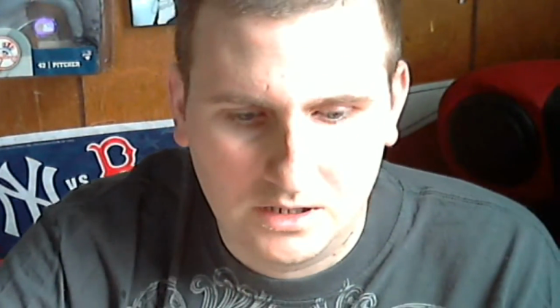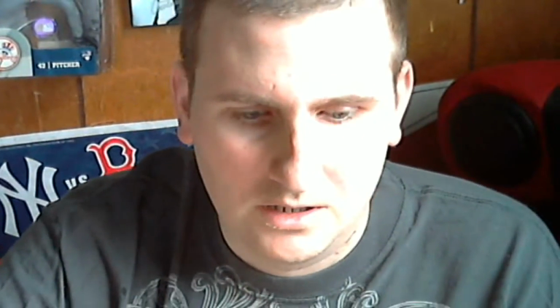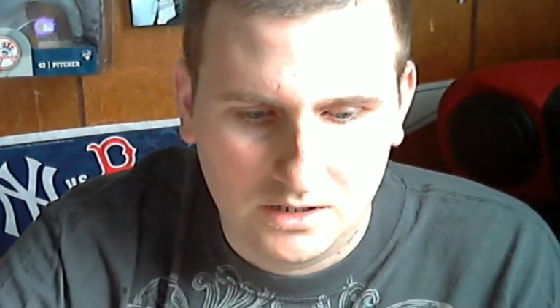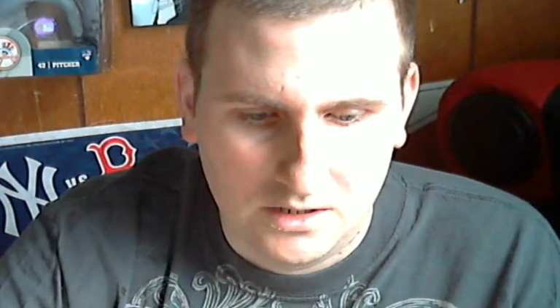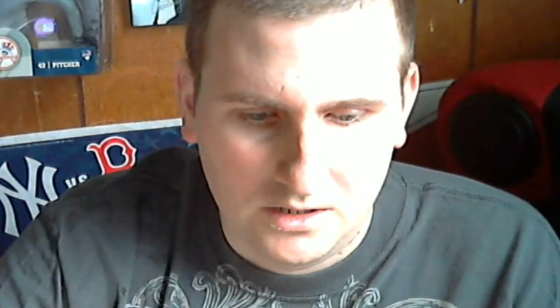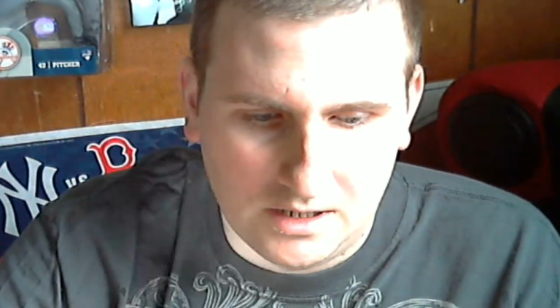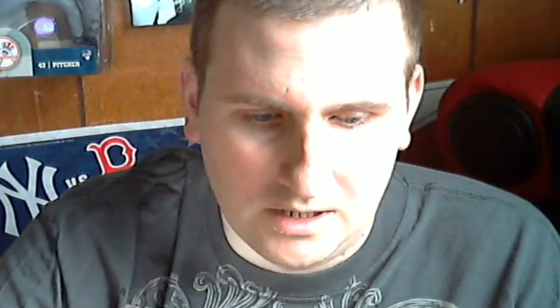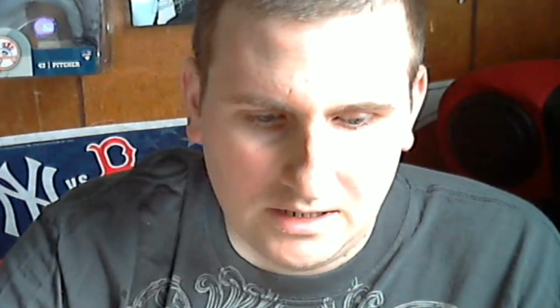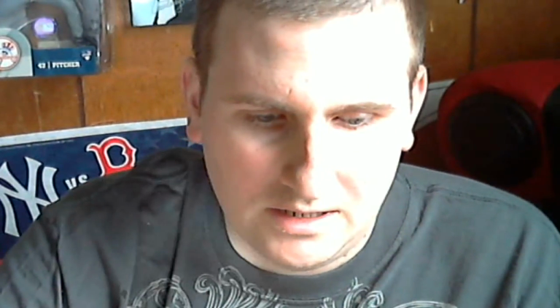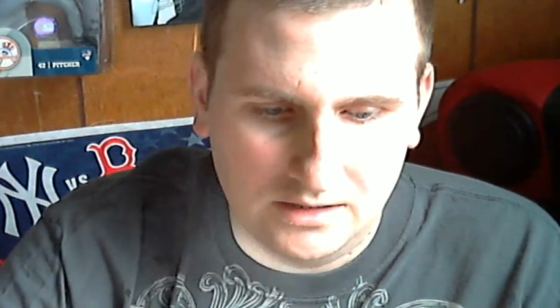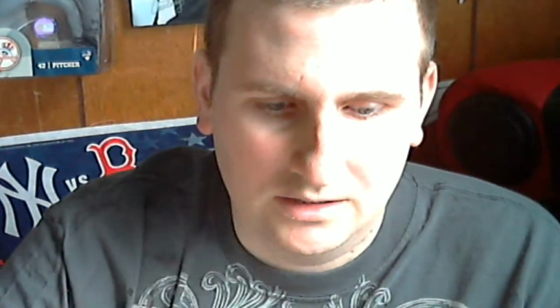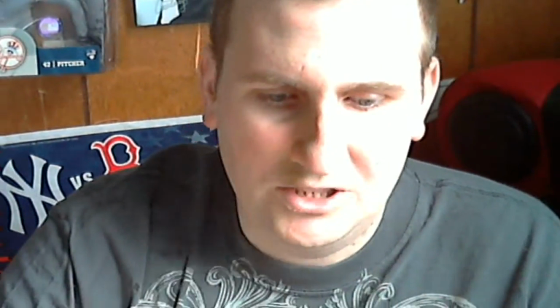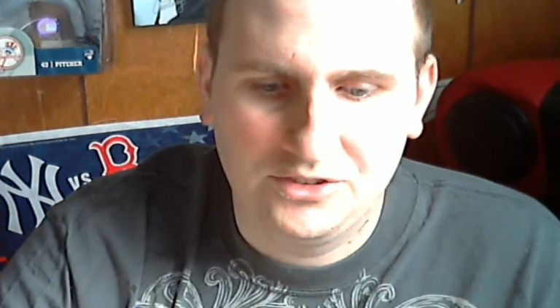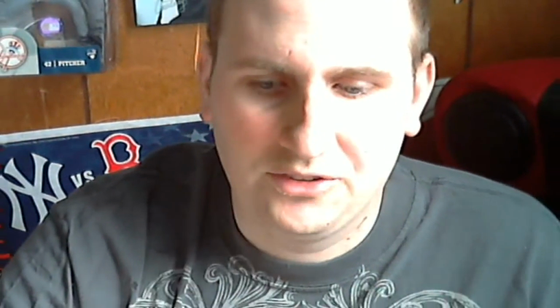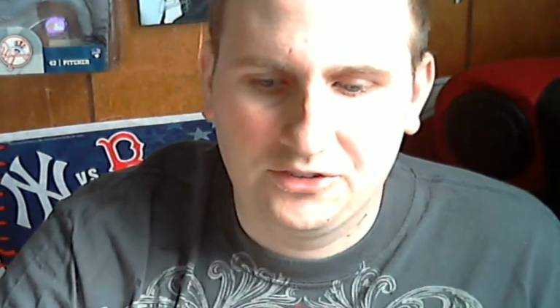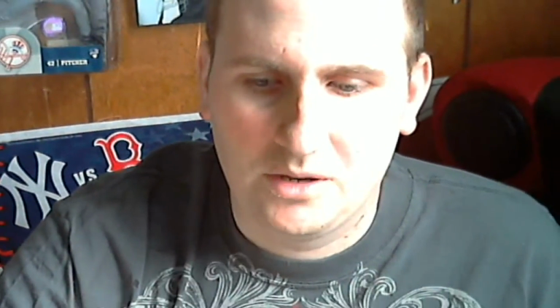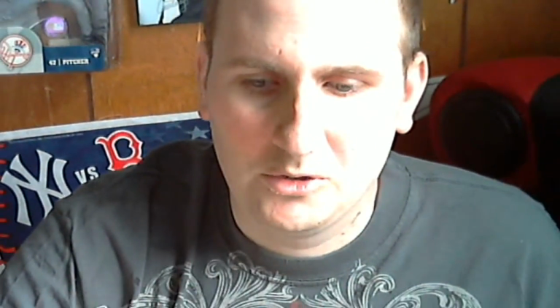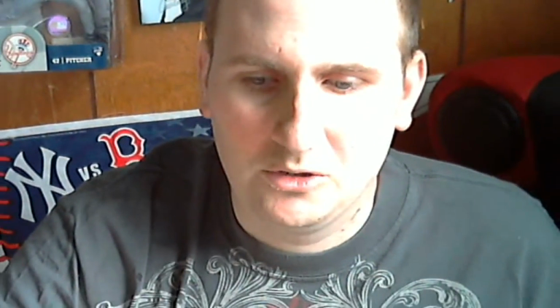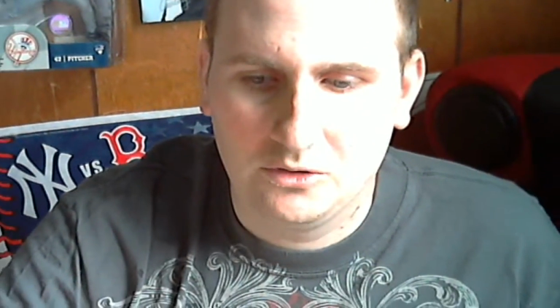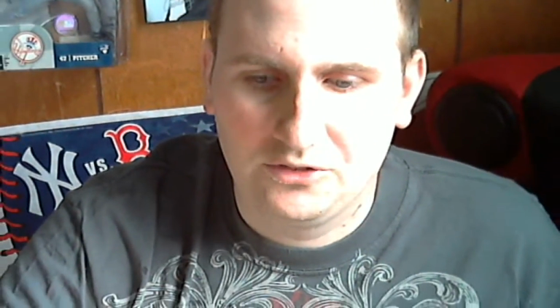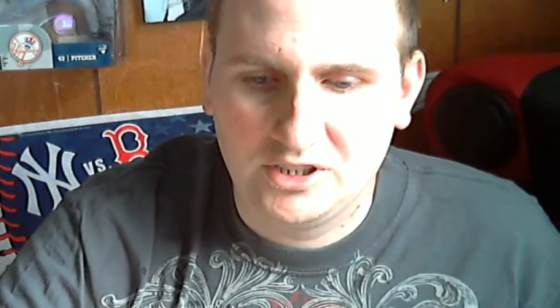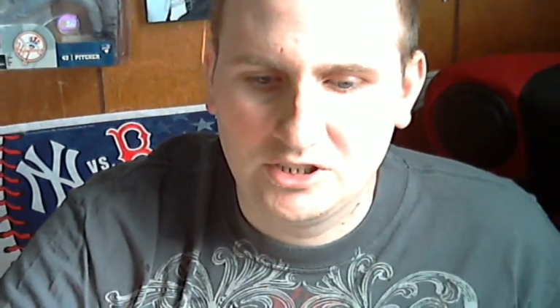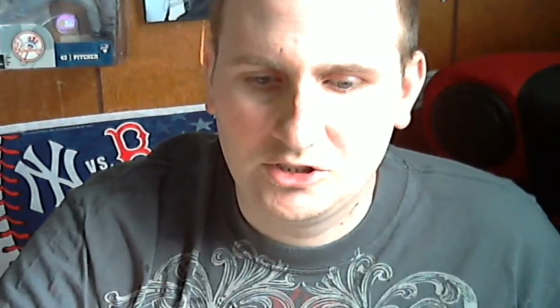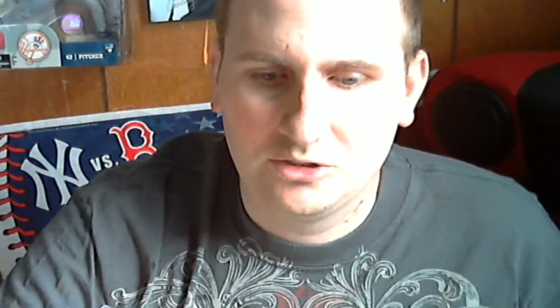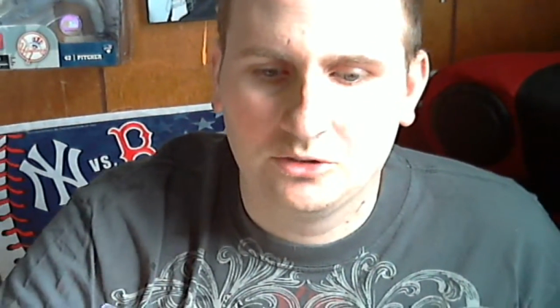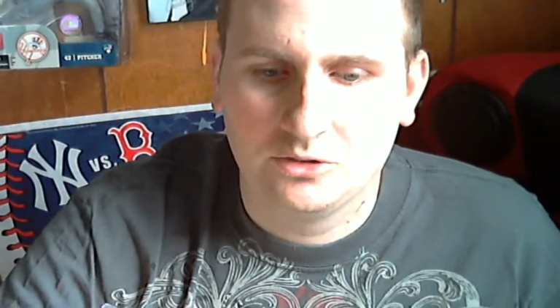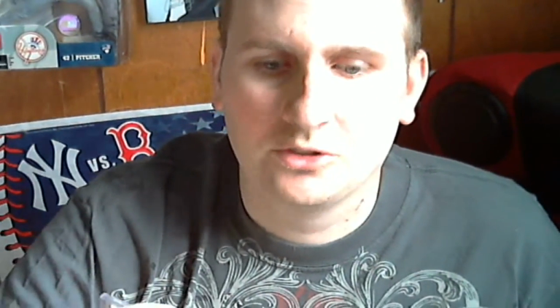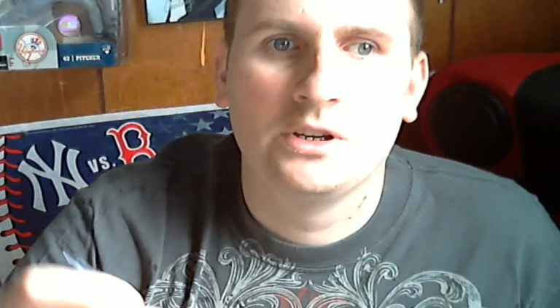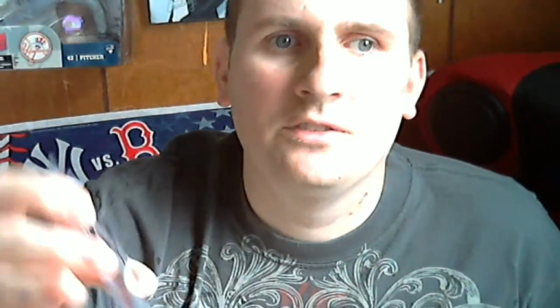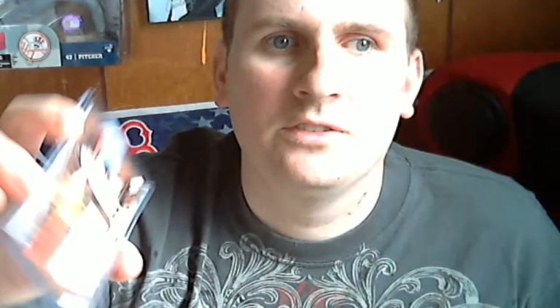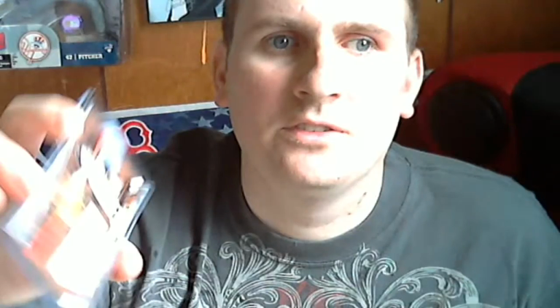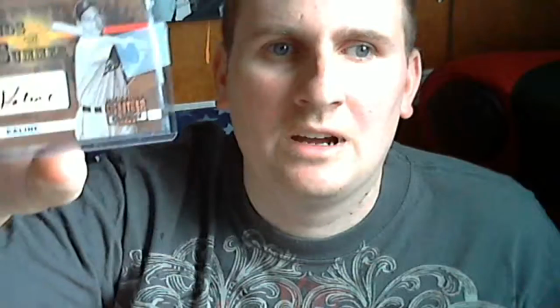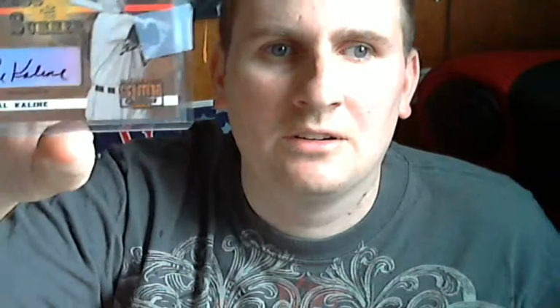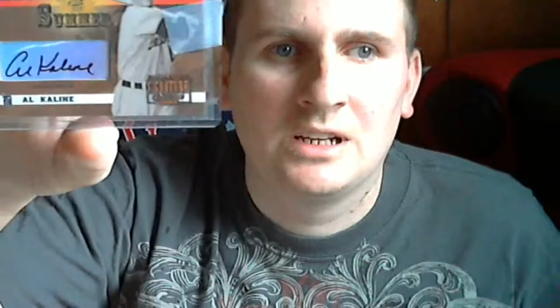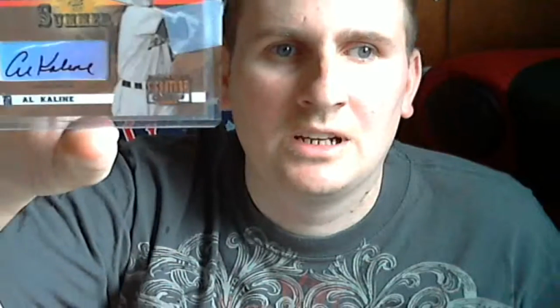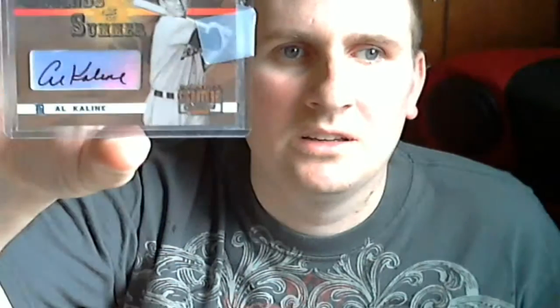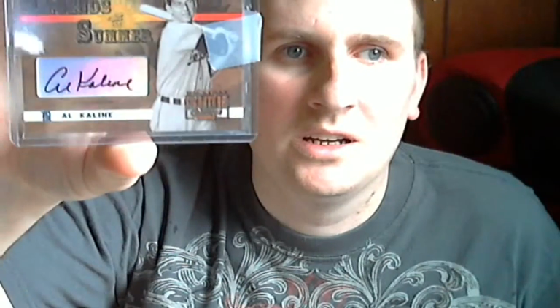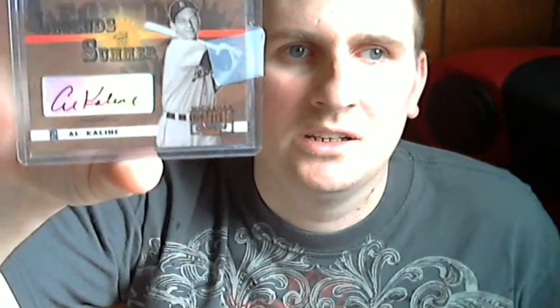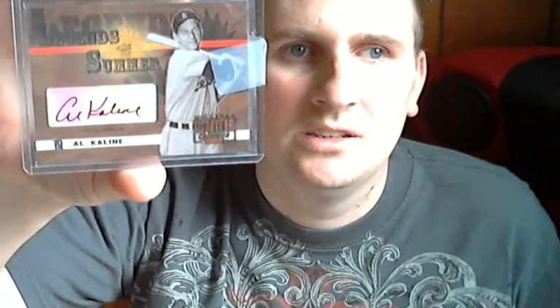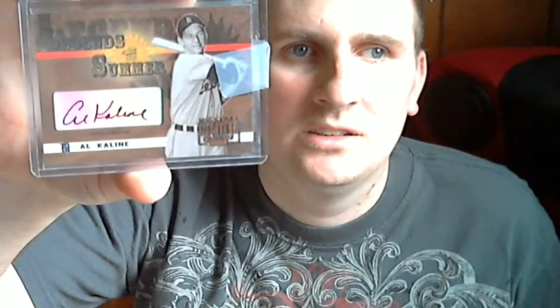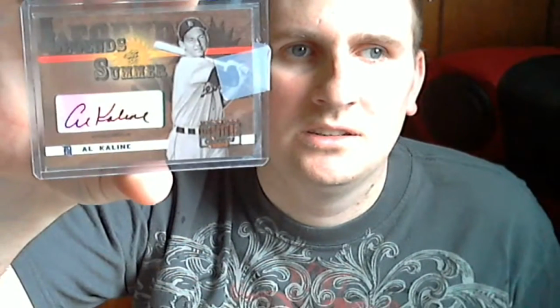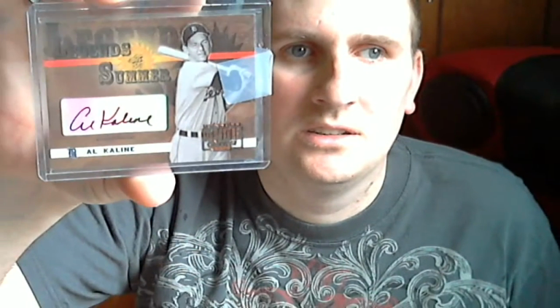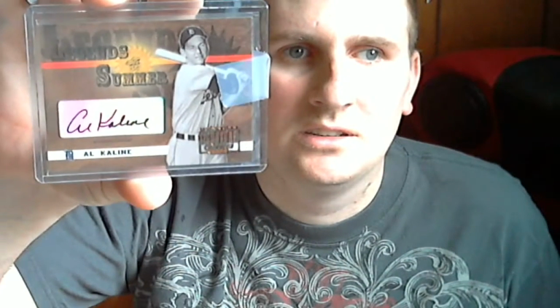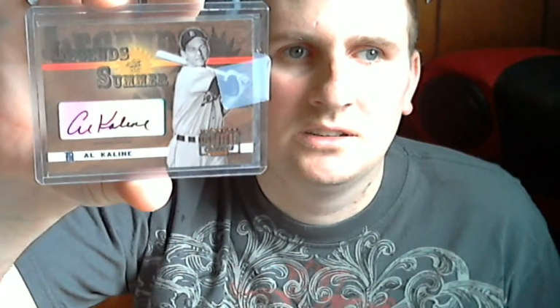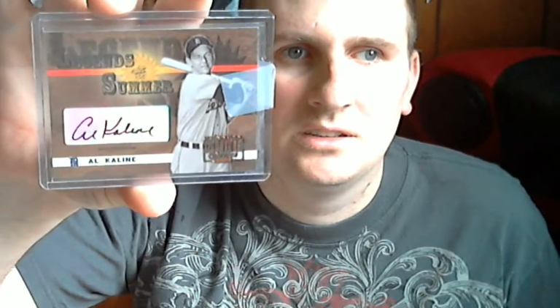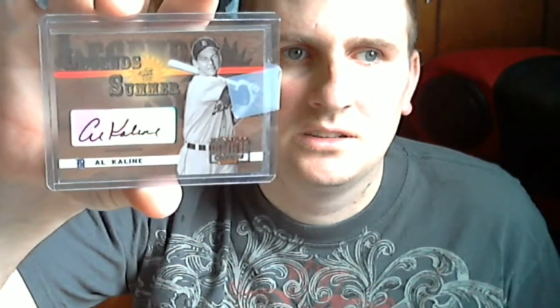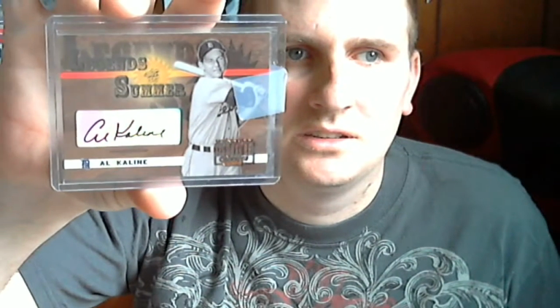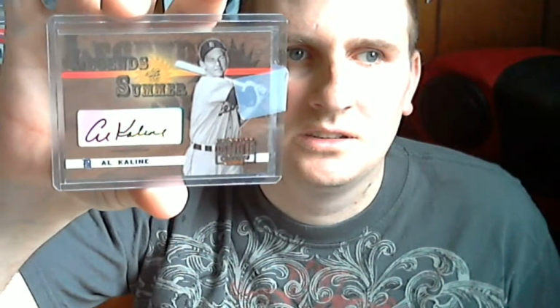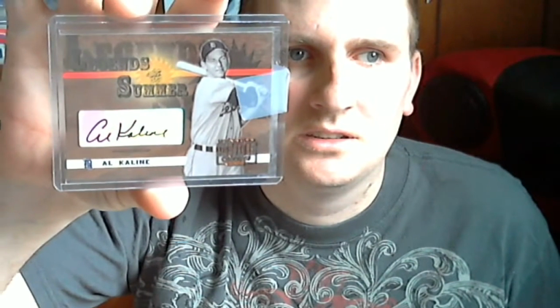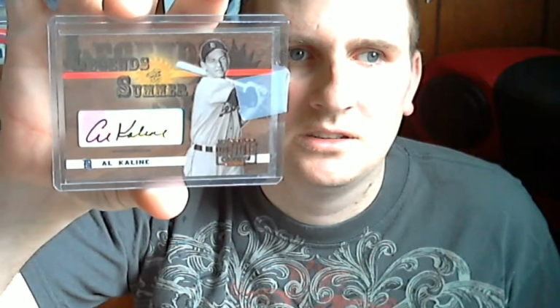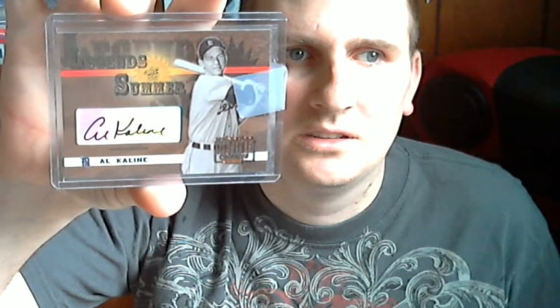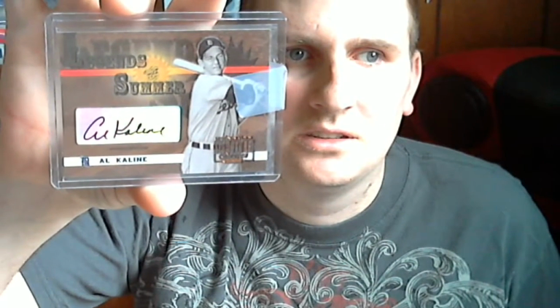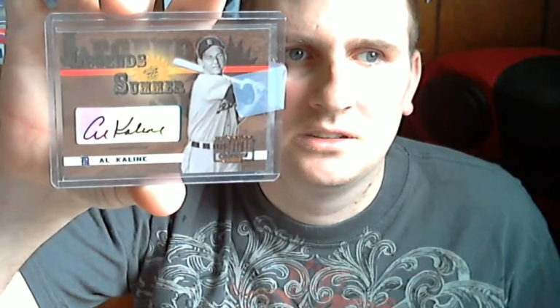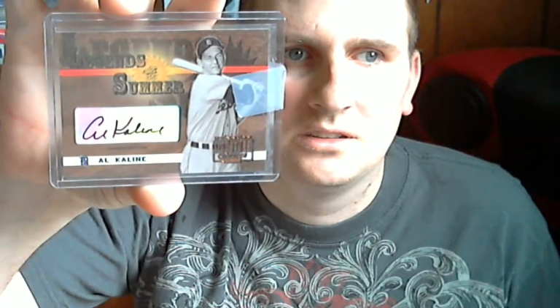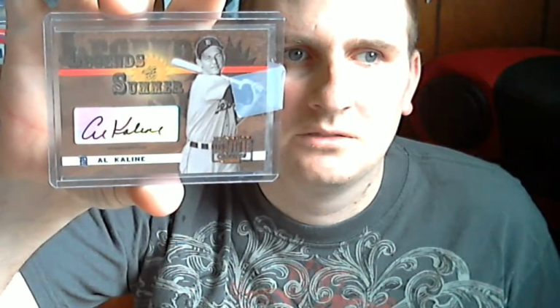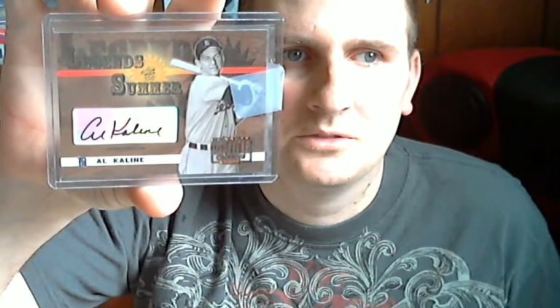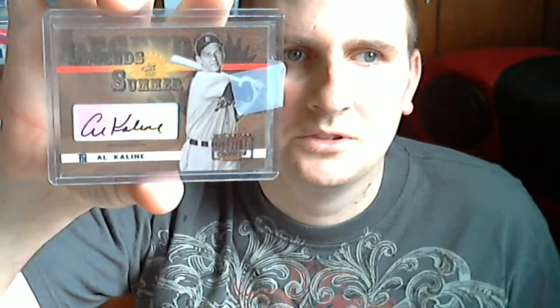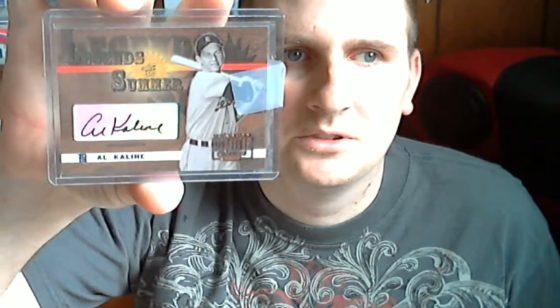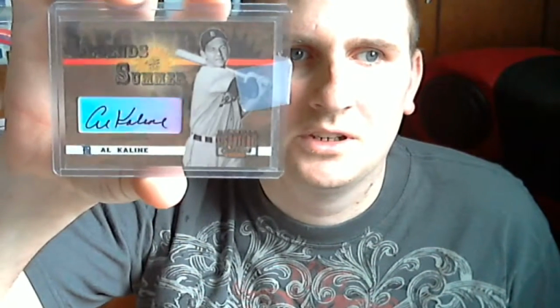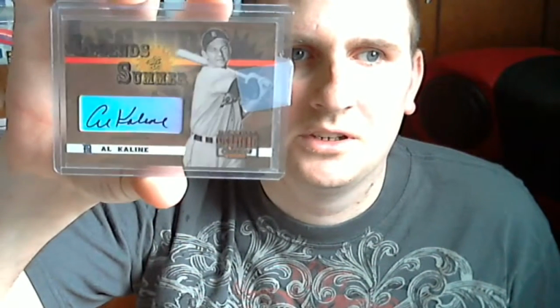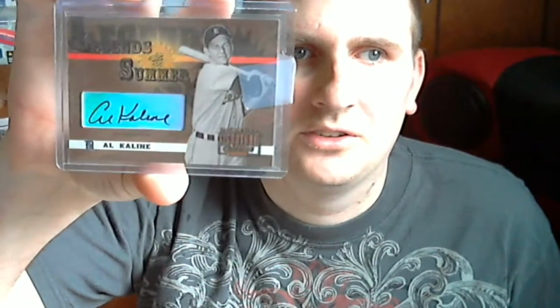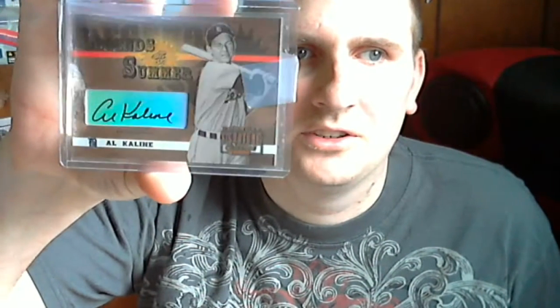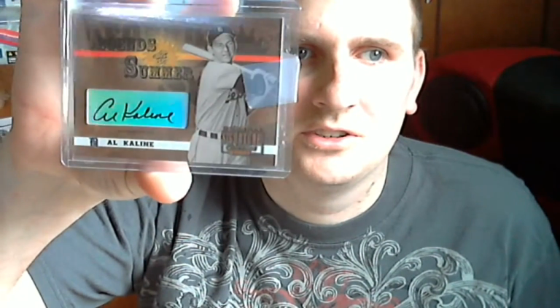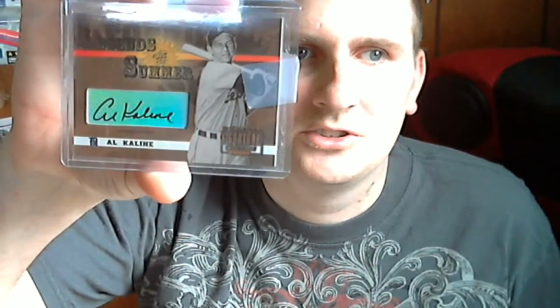I got Legends of Summer, signature autograph of Al Kaline. Really nice signature.